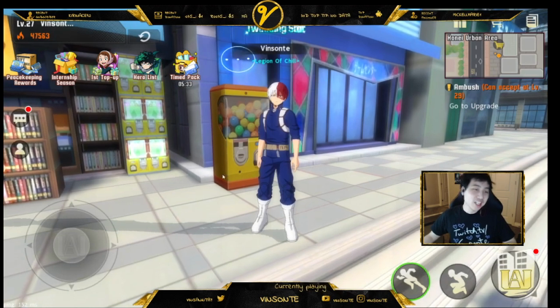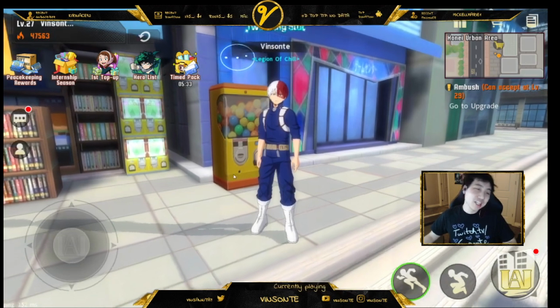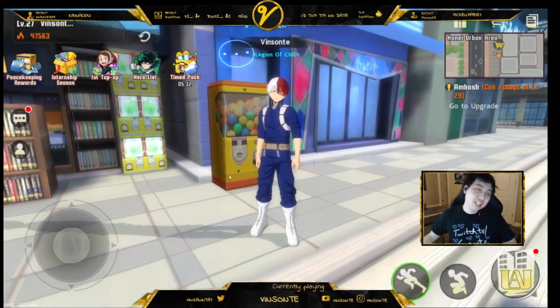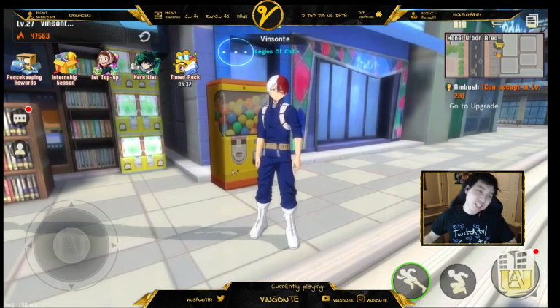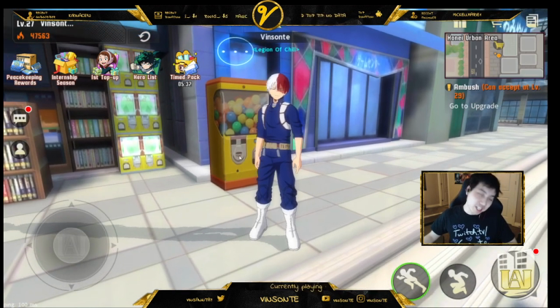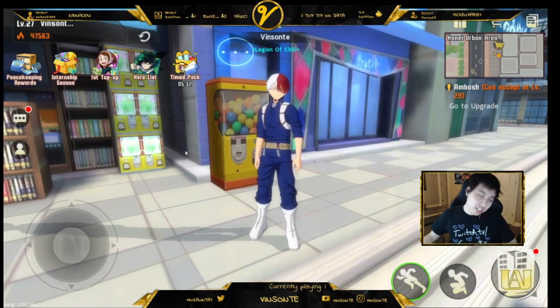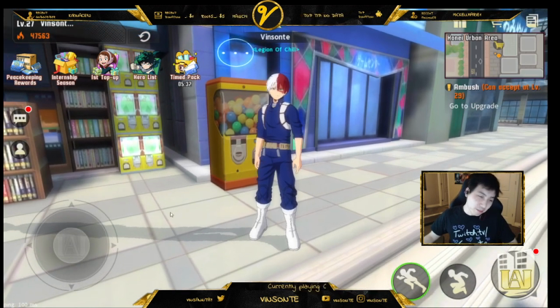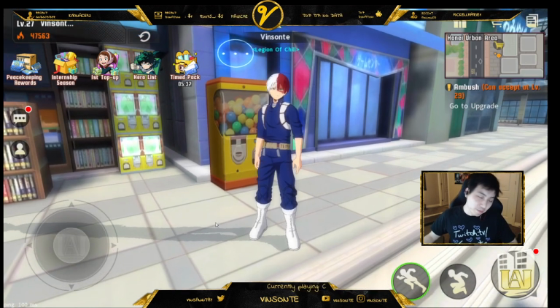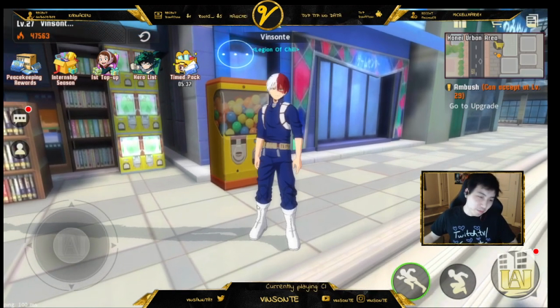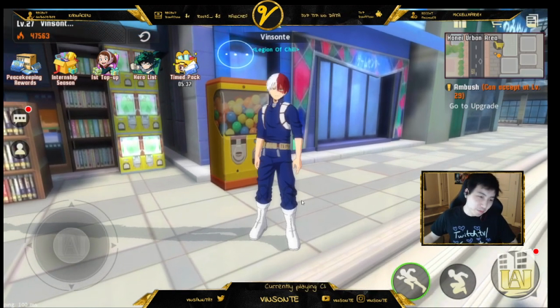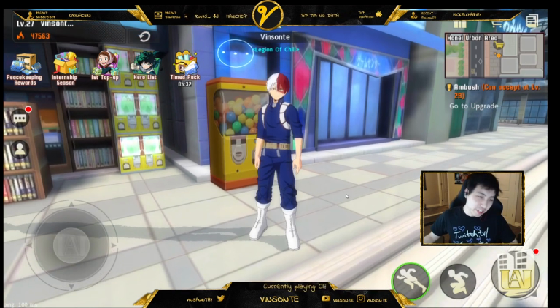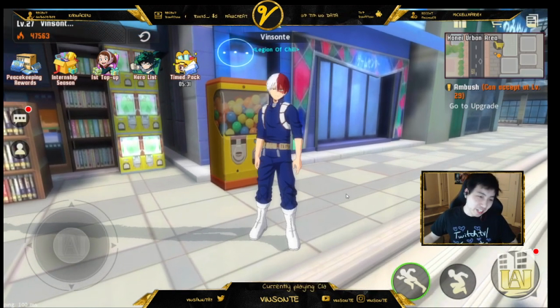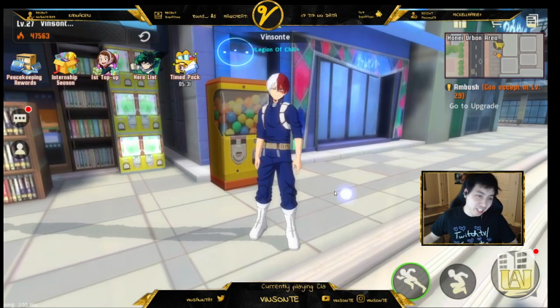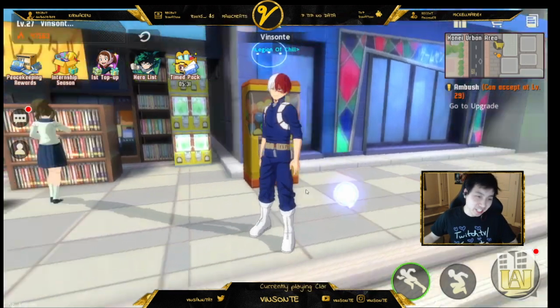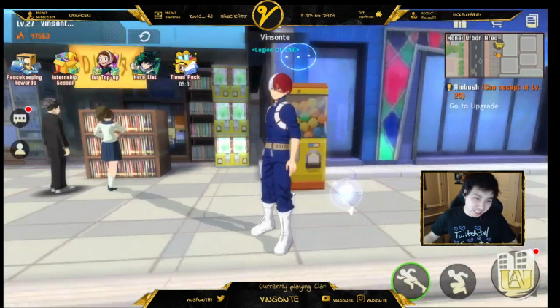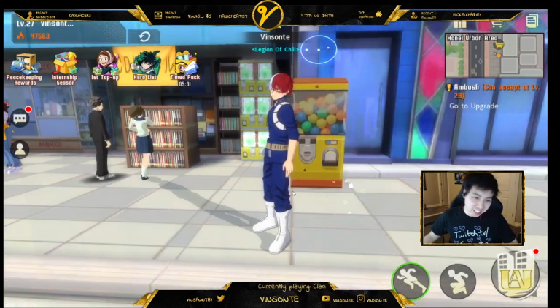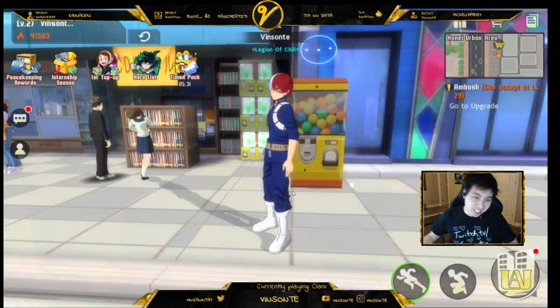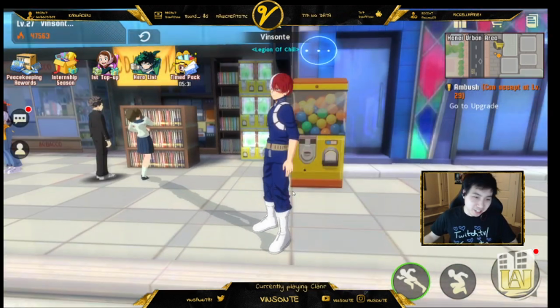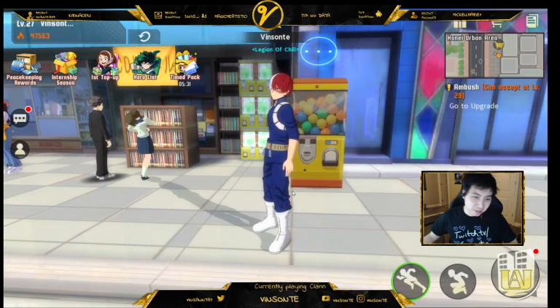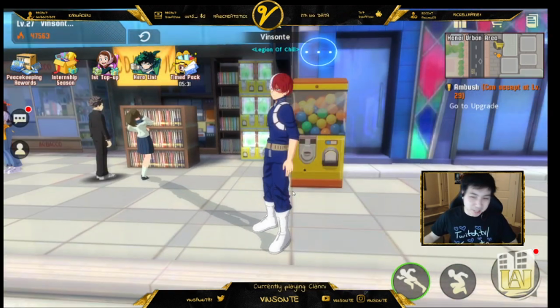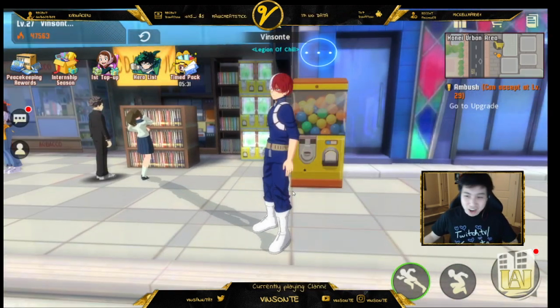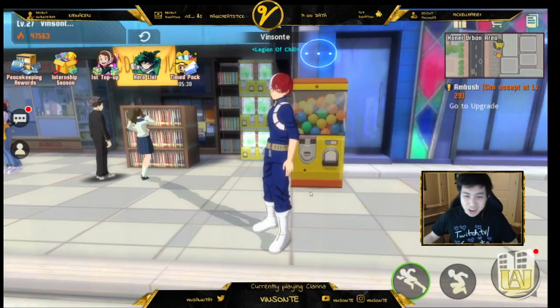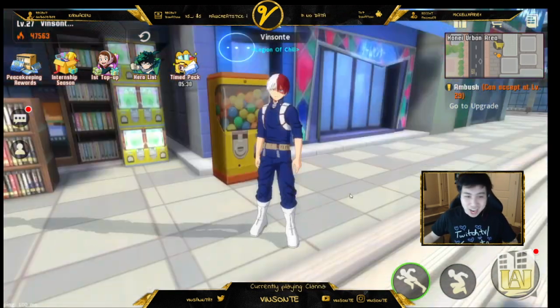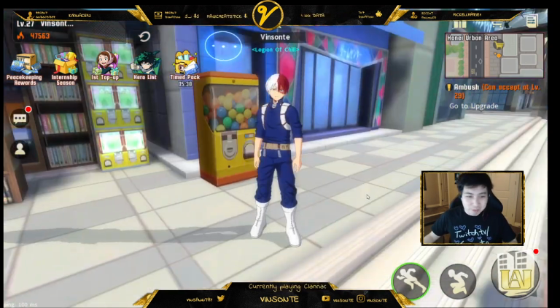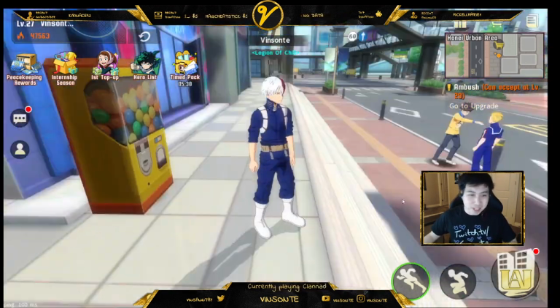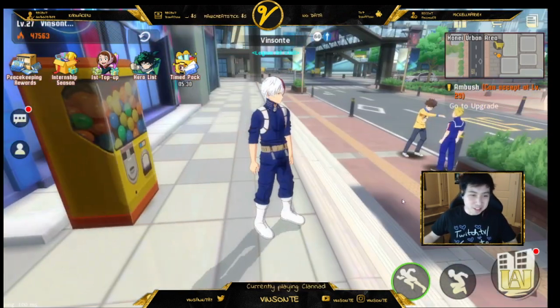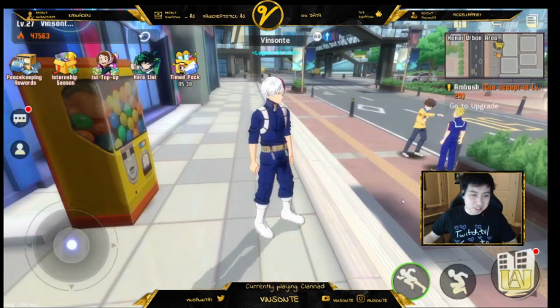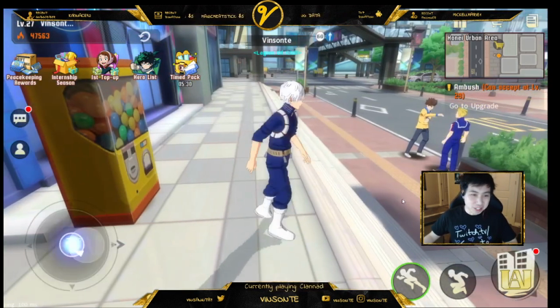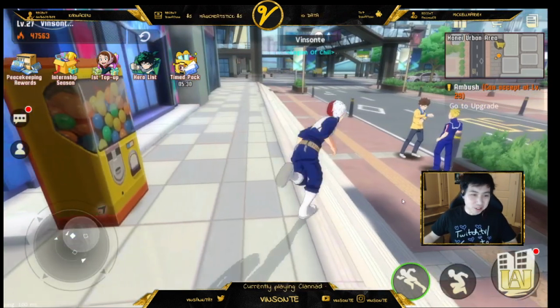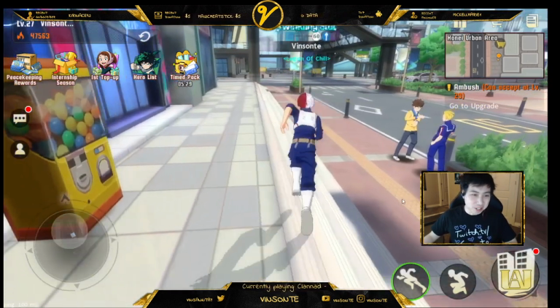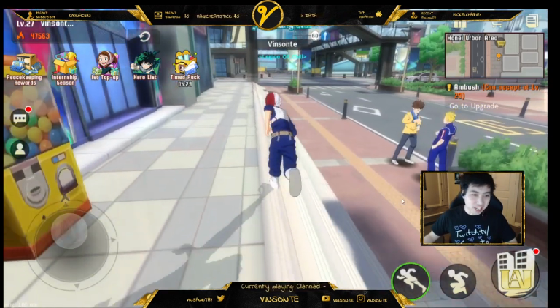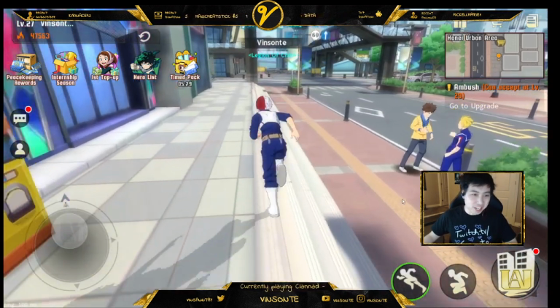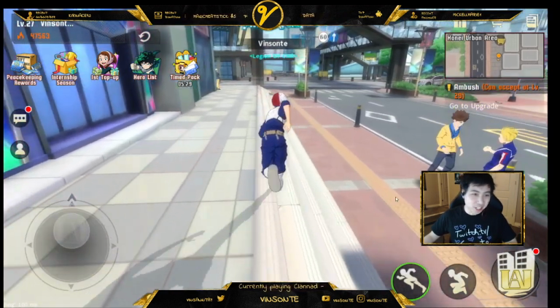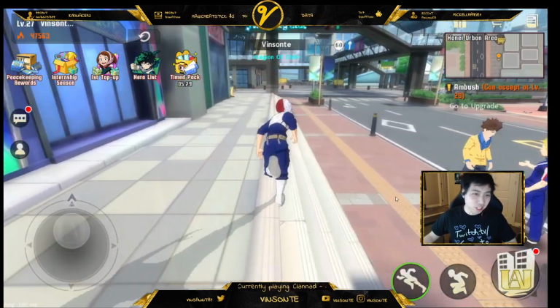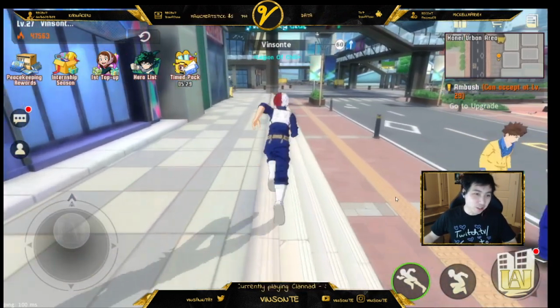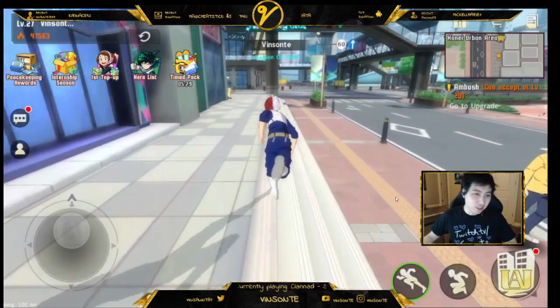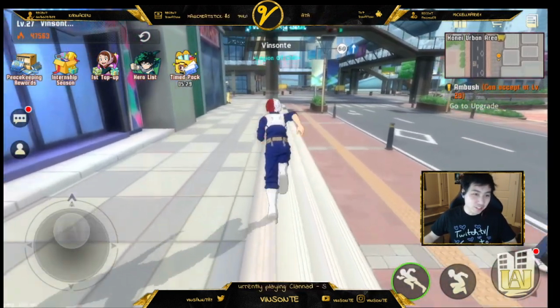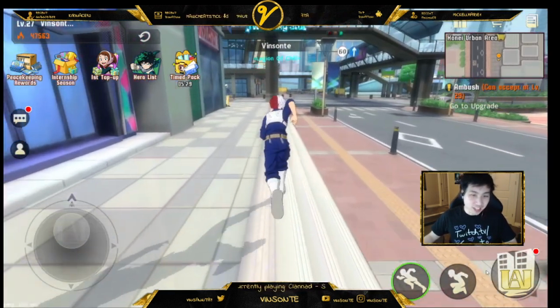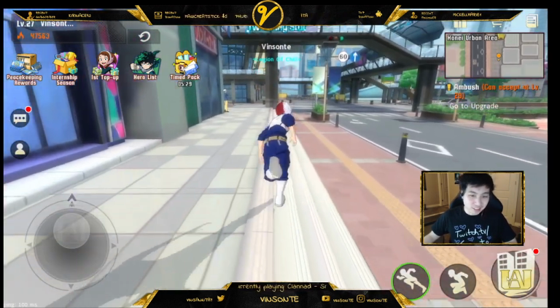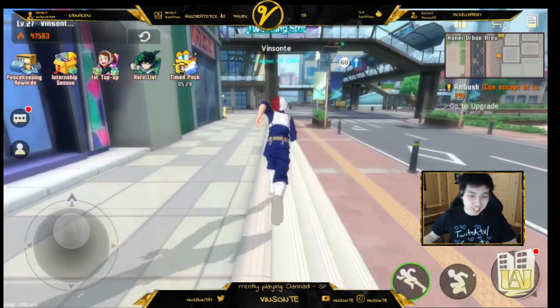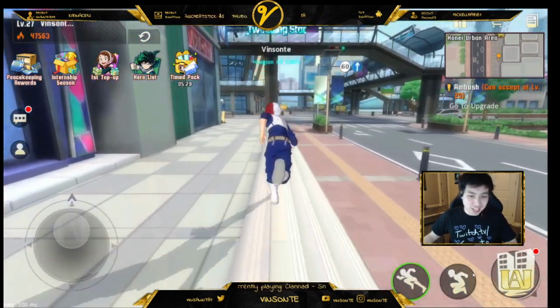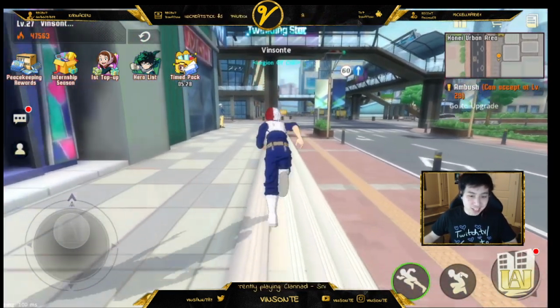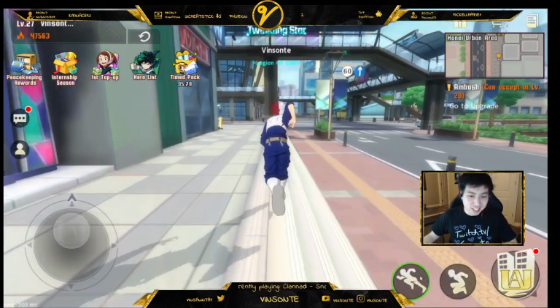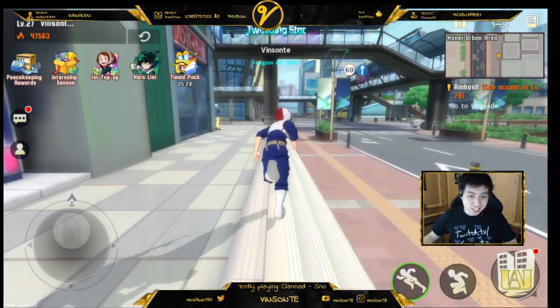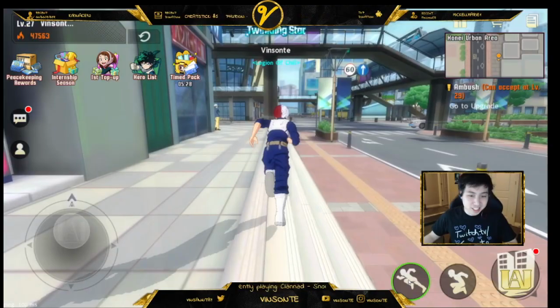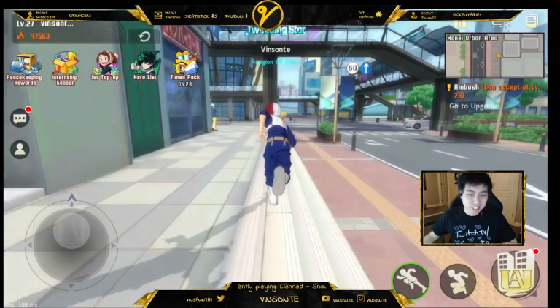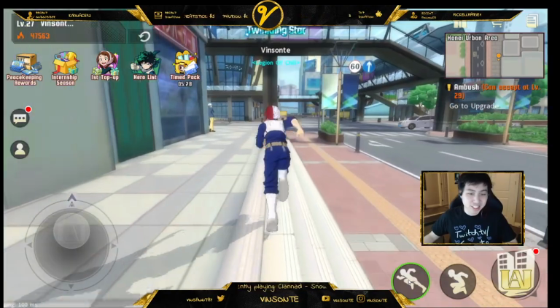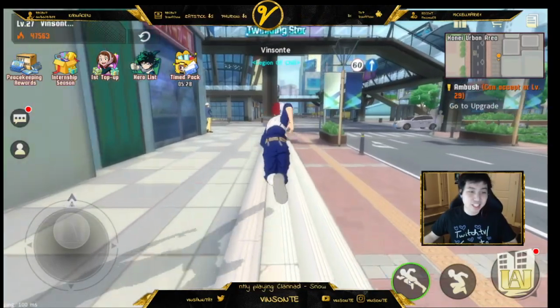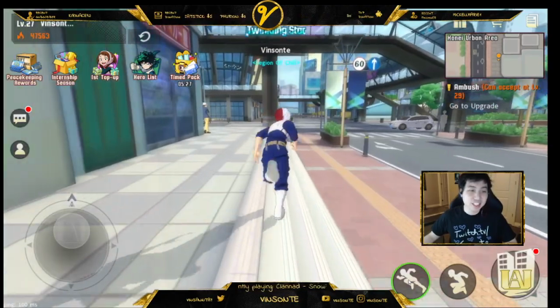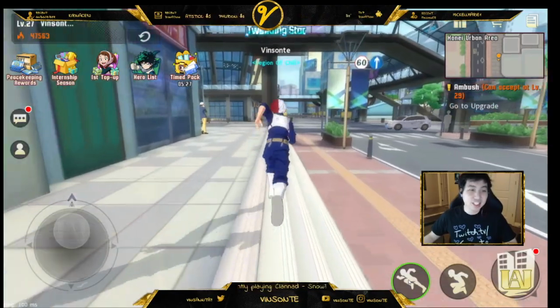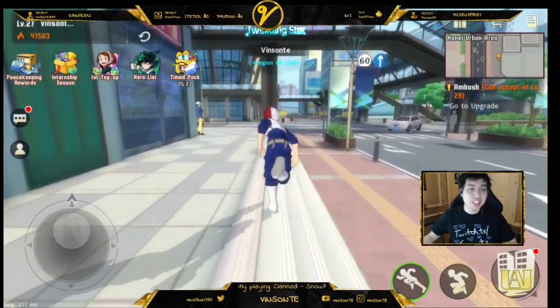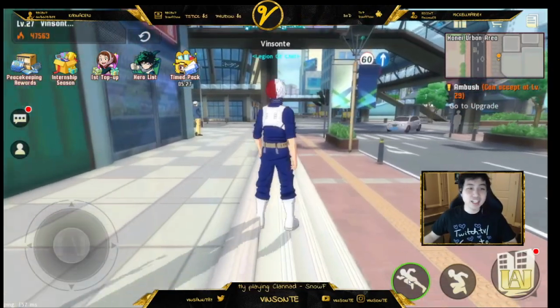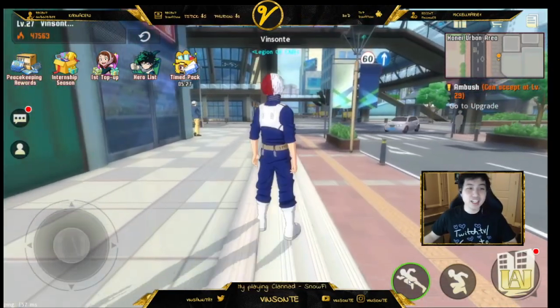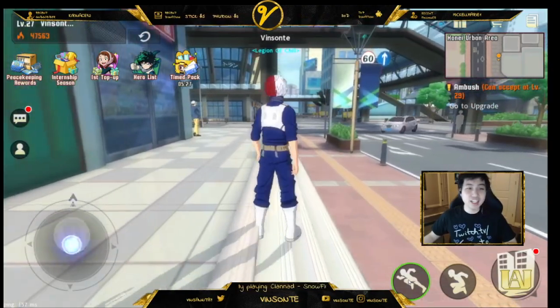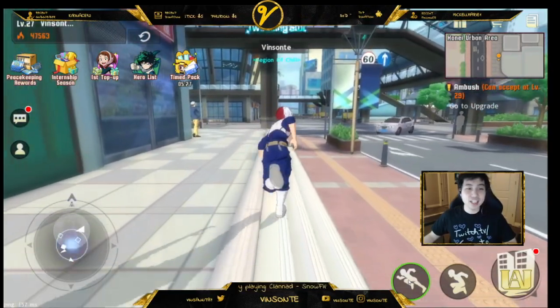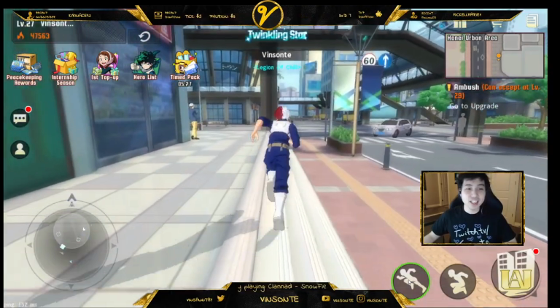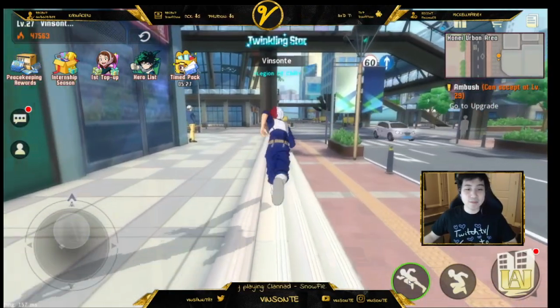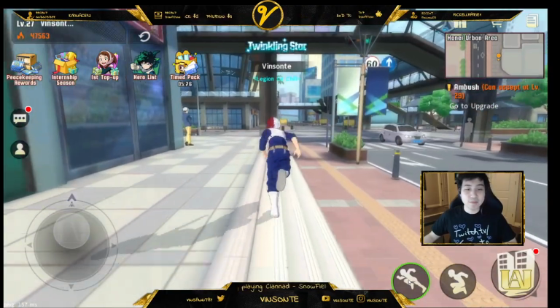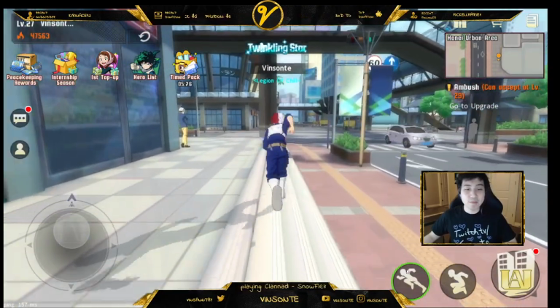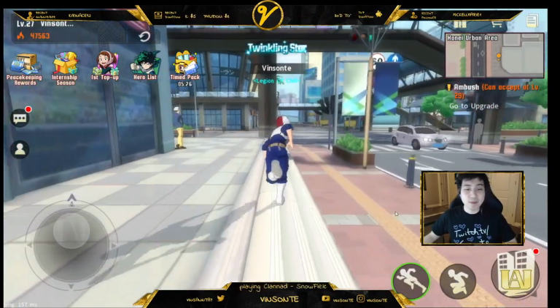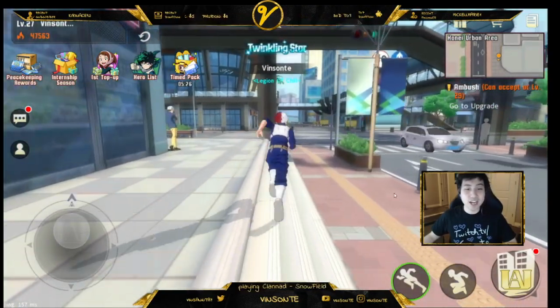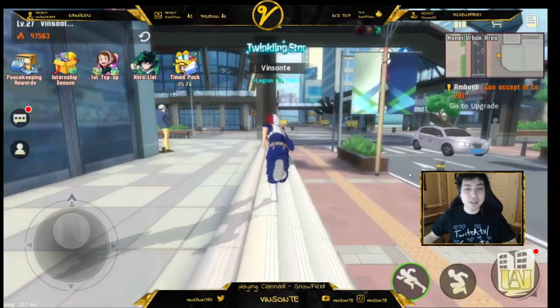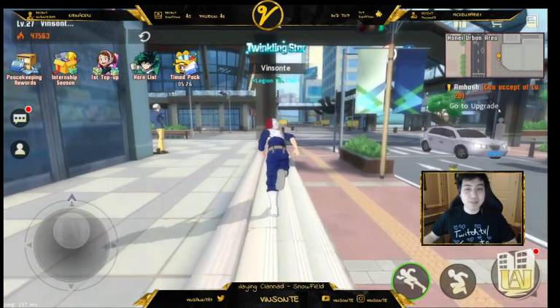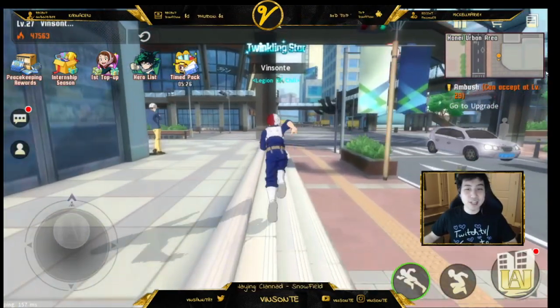After you get the item, you talk to the kid. They'll be all happy and tell you a clue if you haven't gotten this item yet.